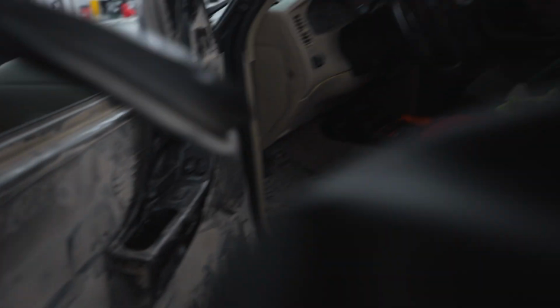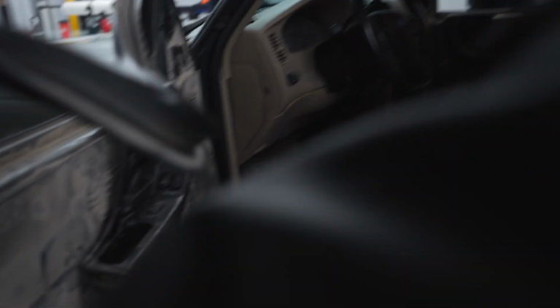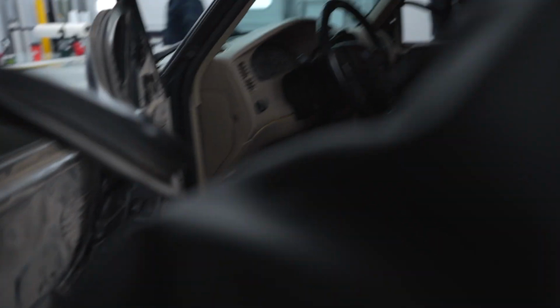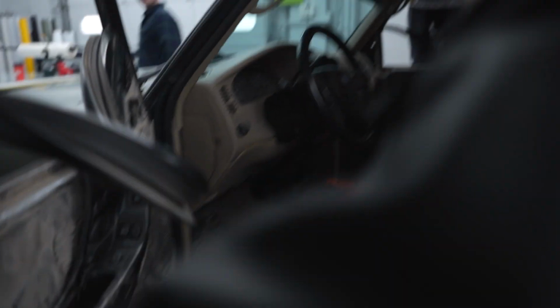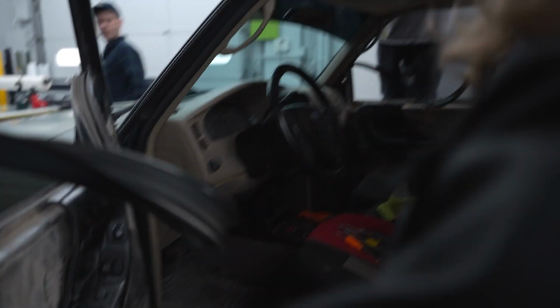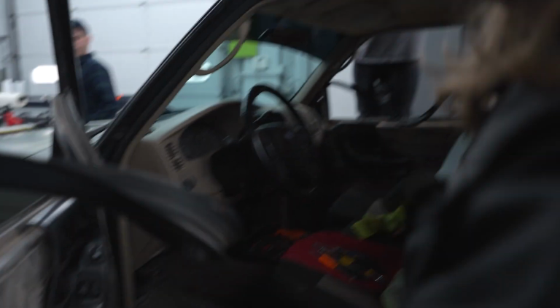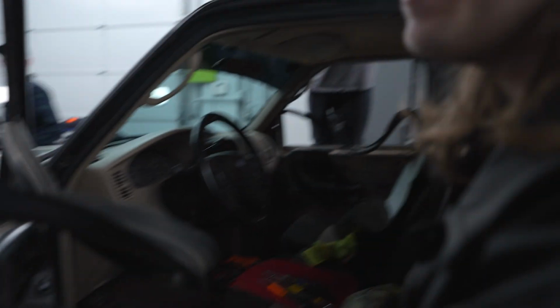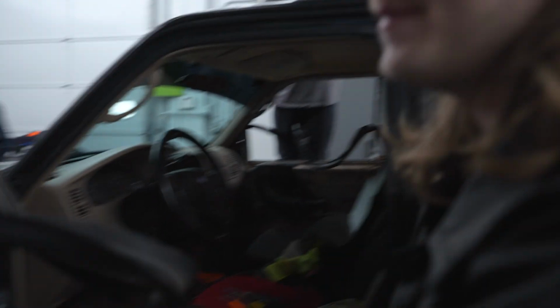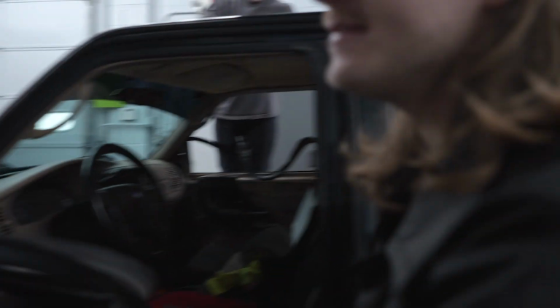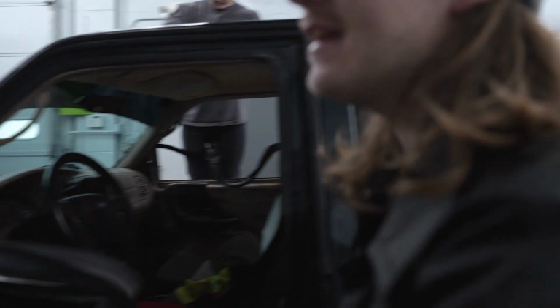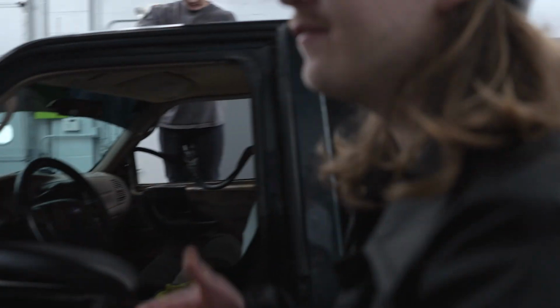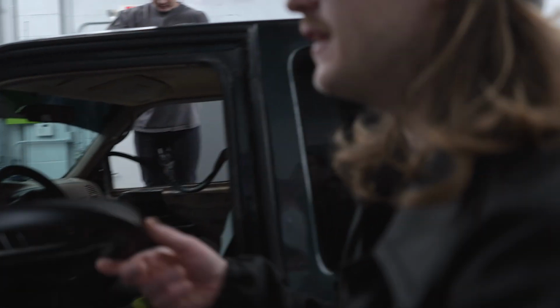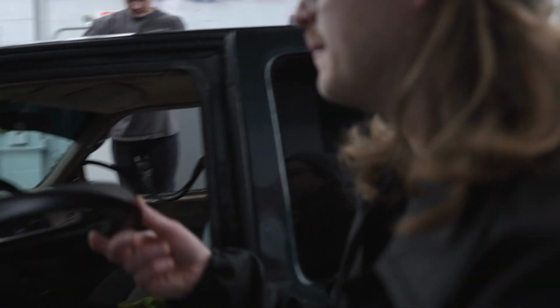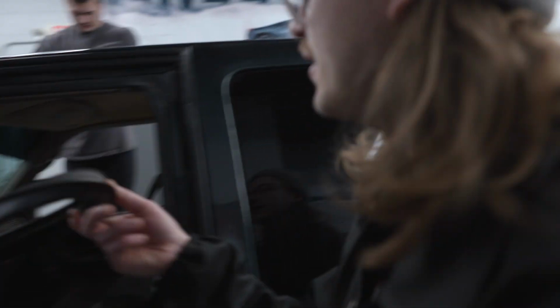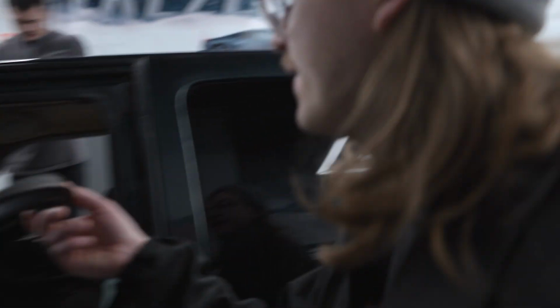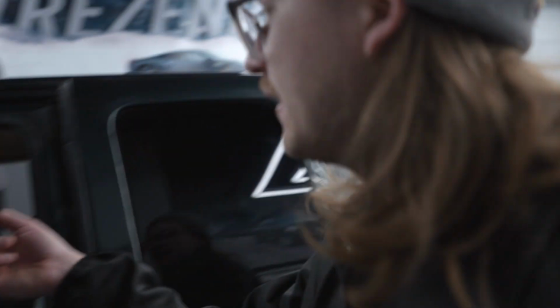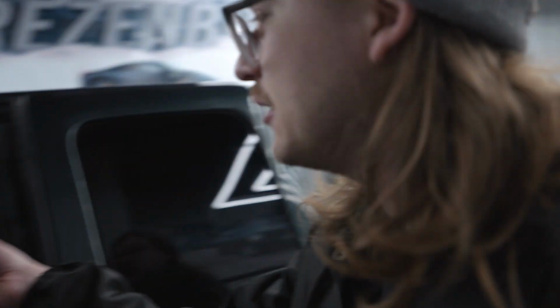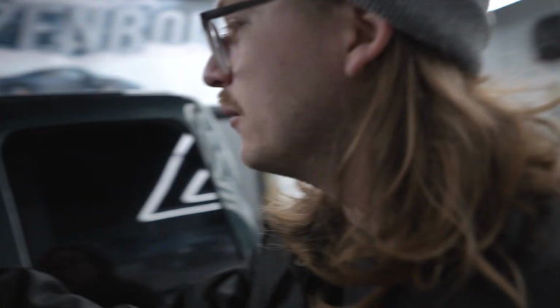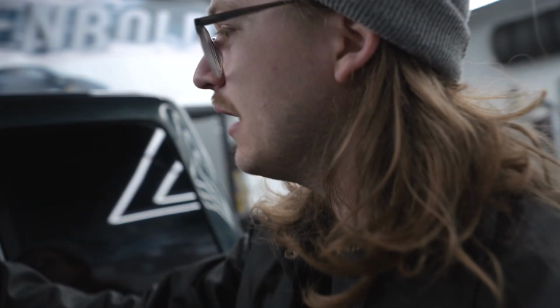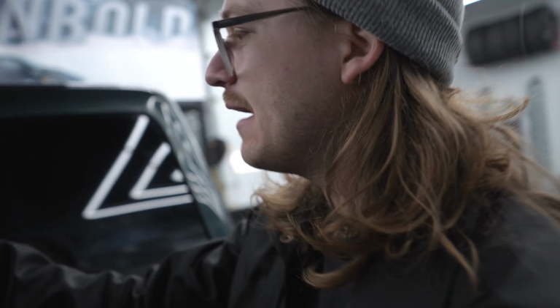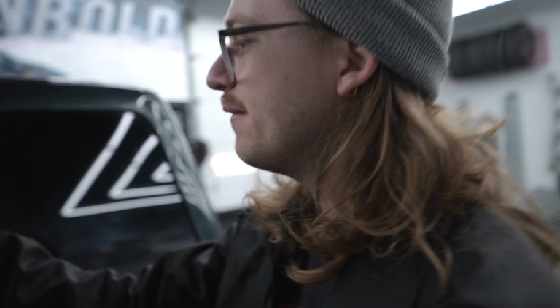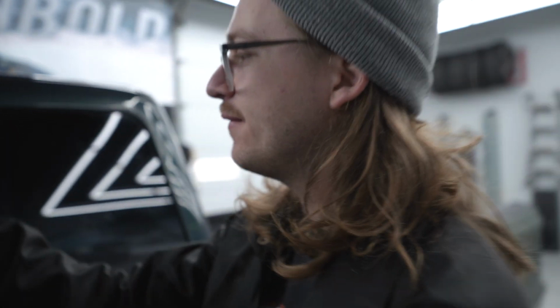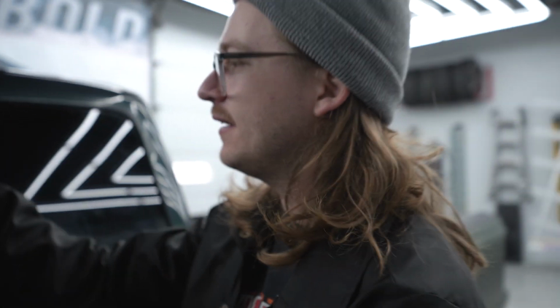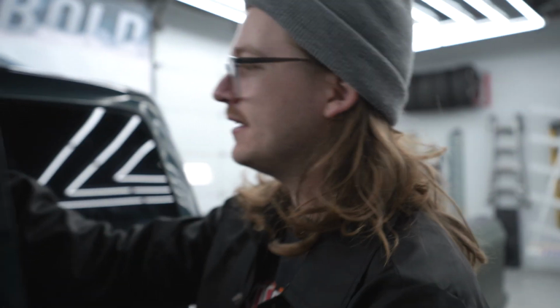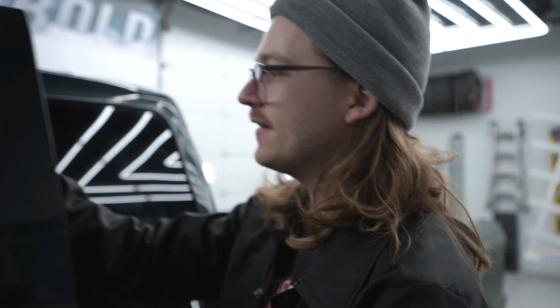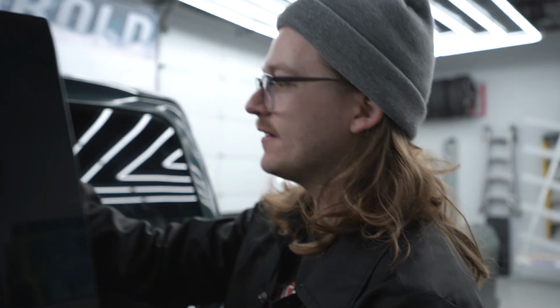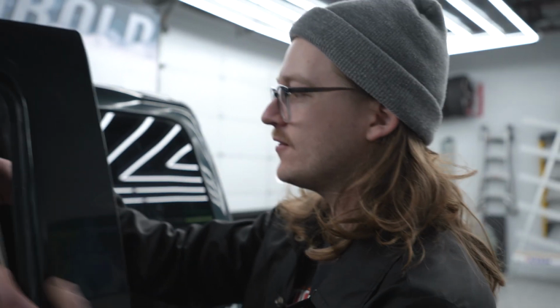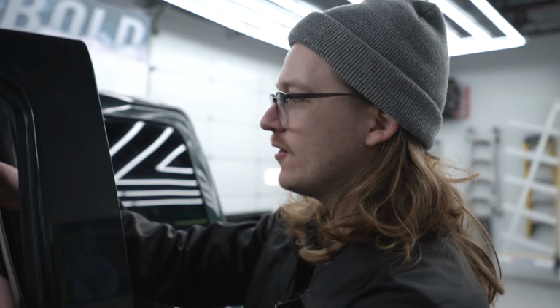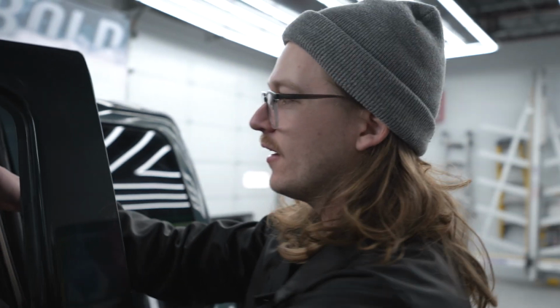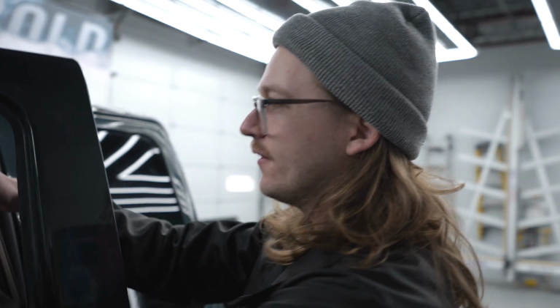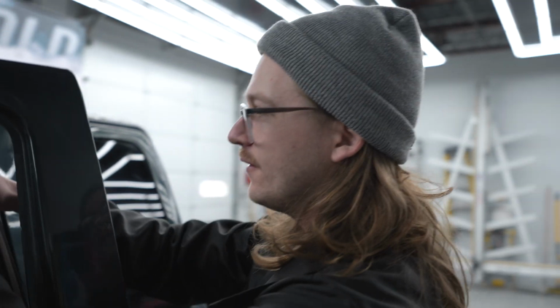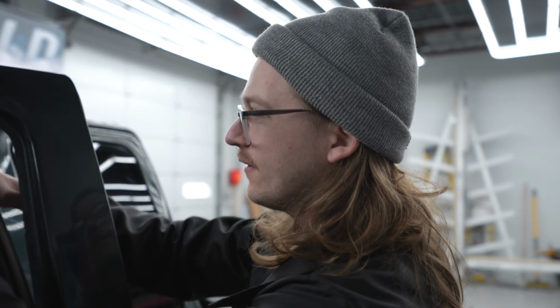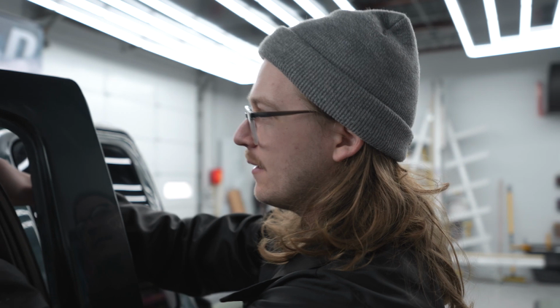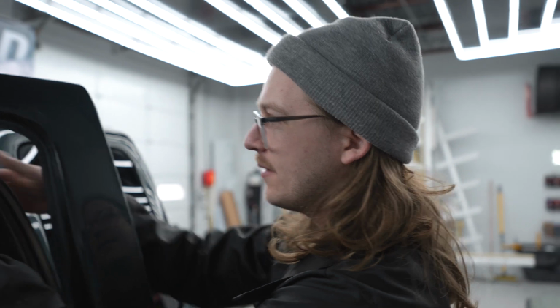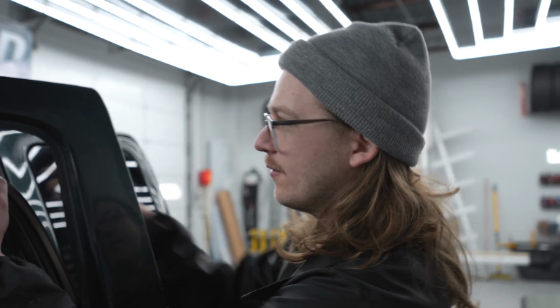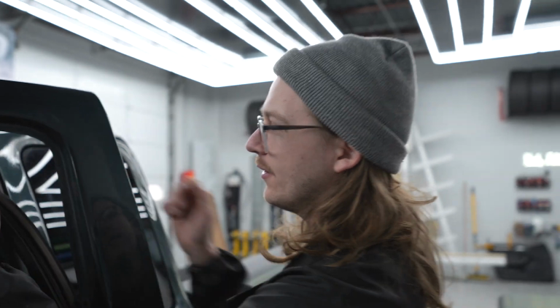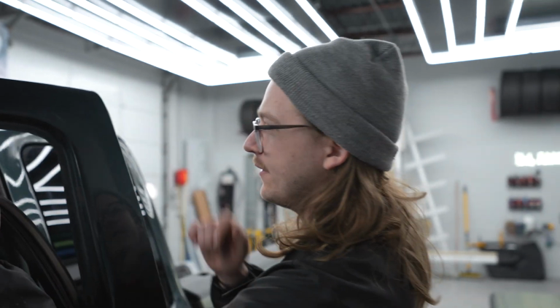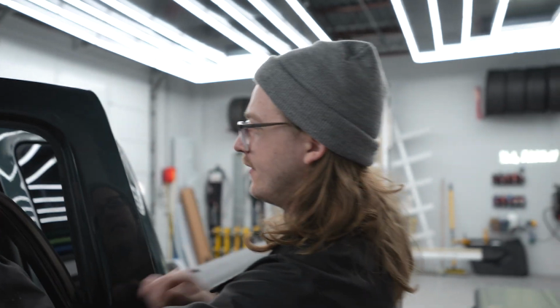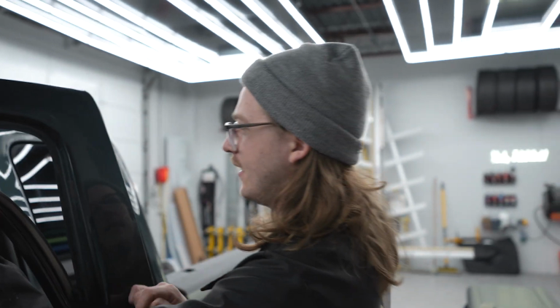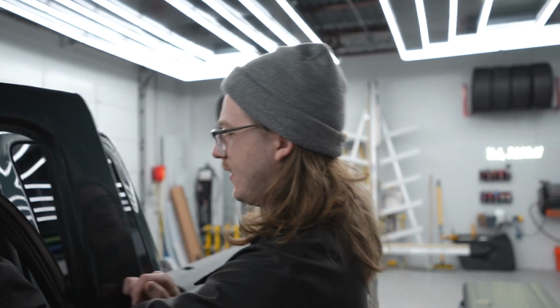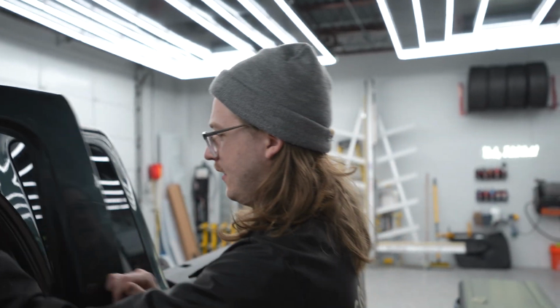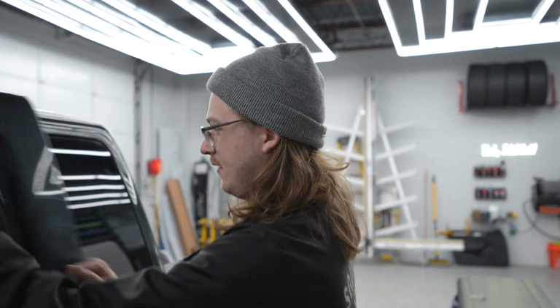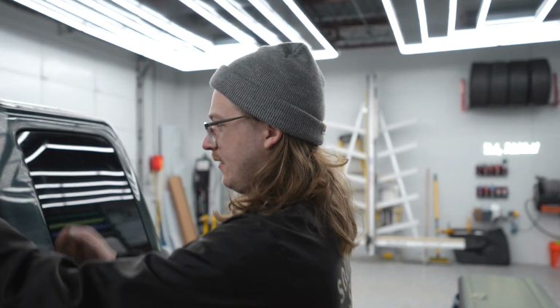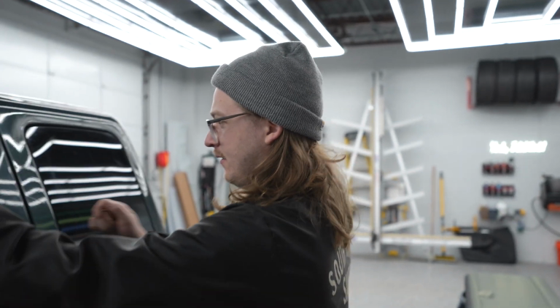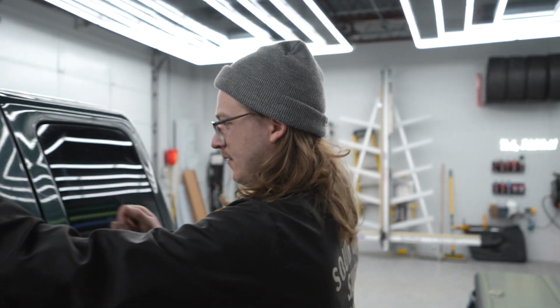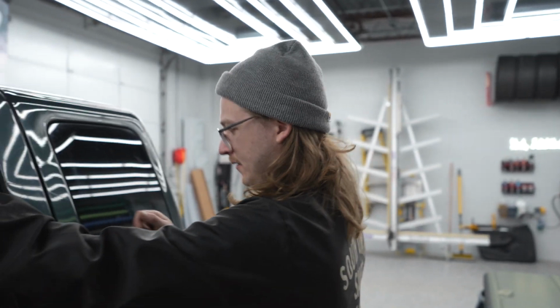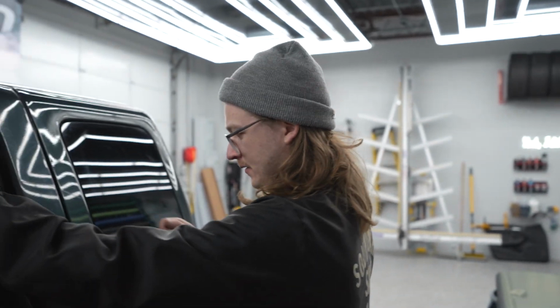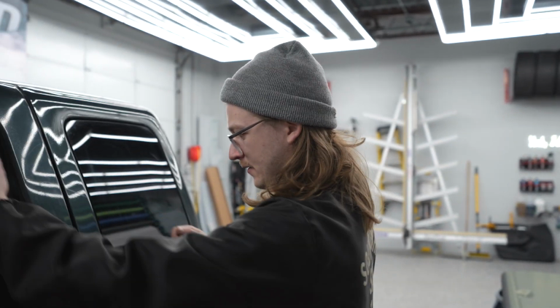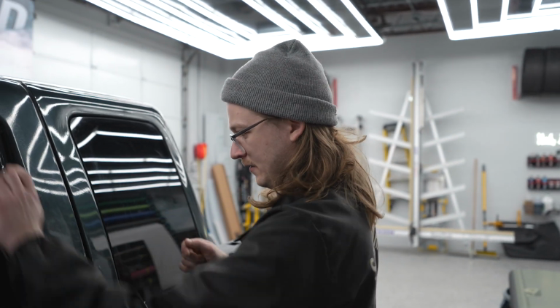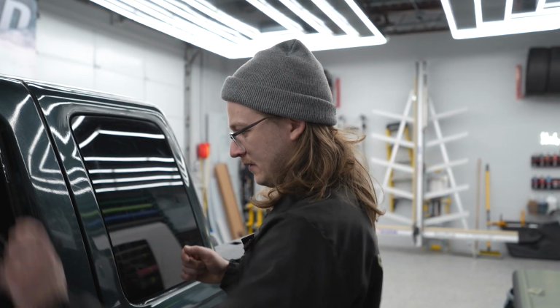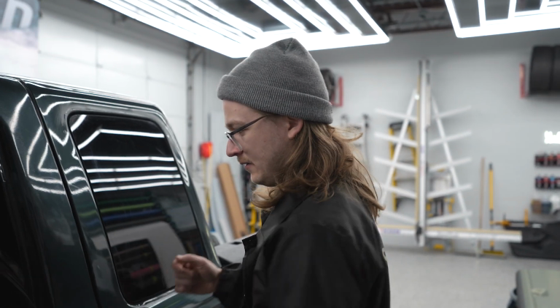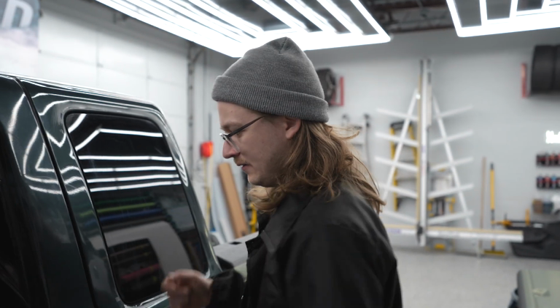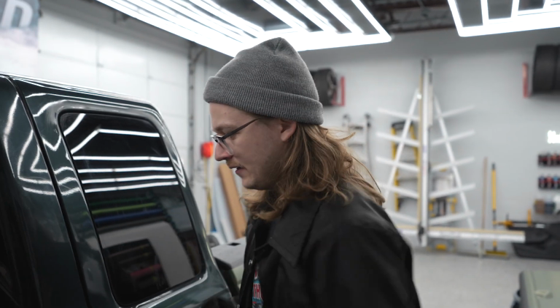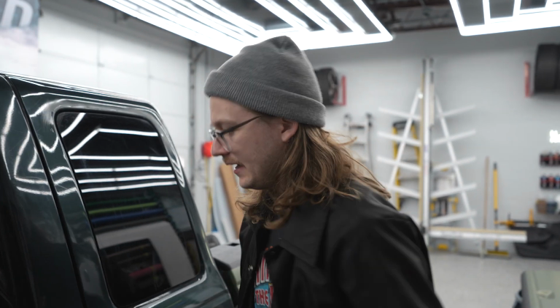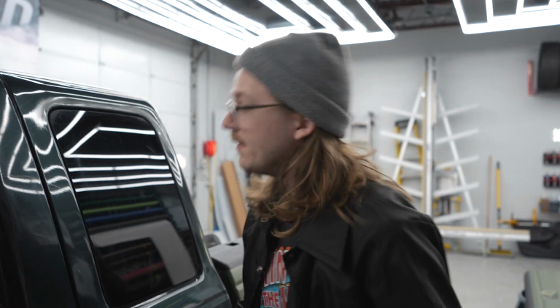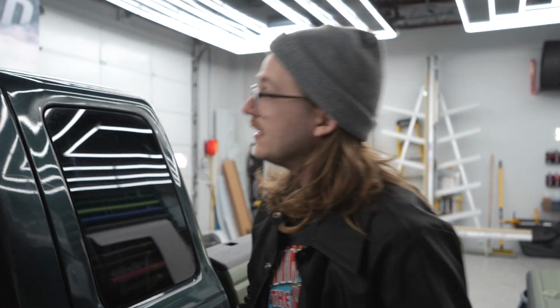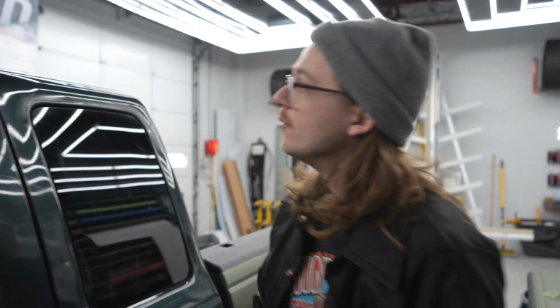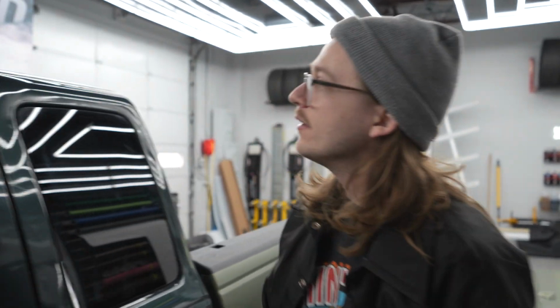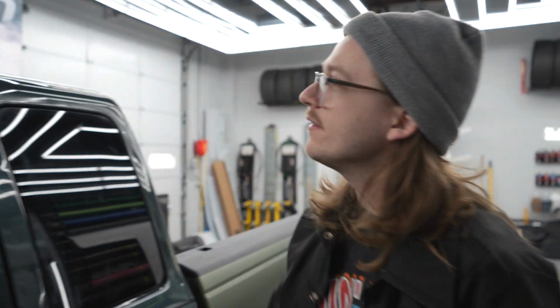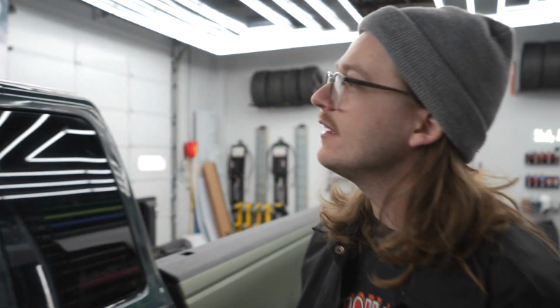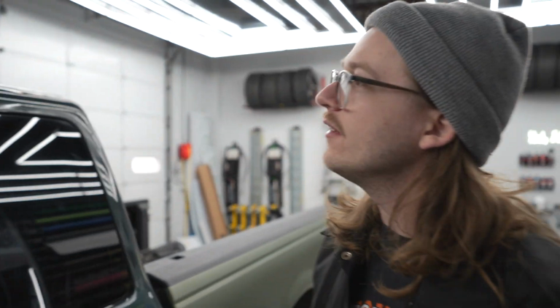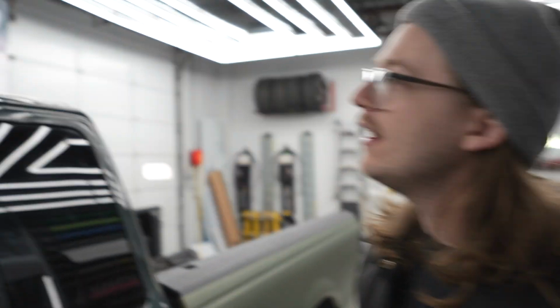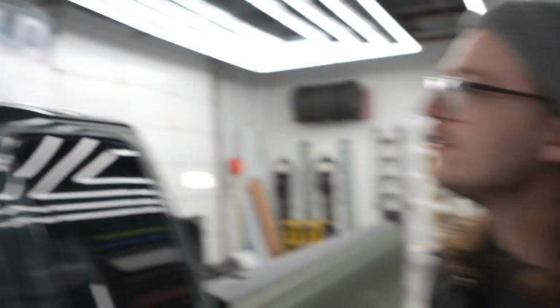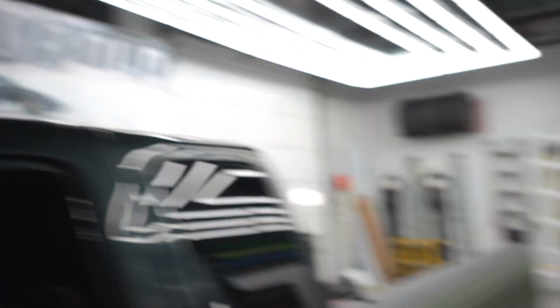This wrap is definitely breathing new life into this truck. It's going to be really sick. Anything you want to say, Elijah?